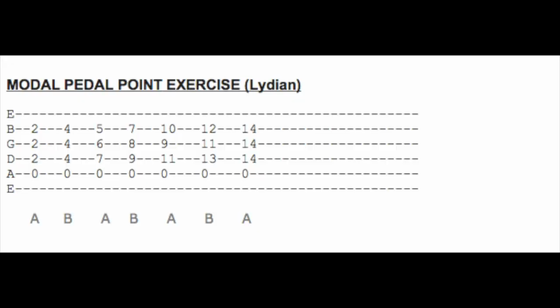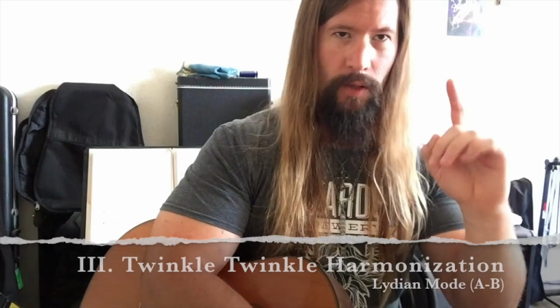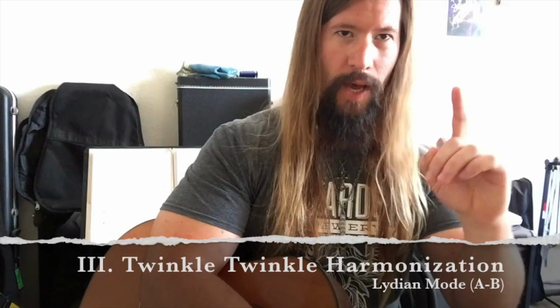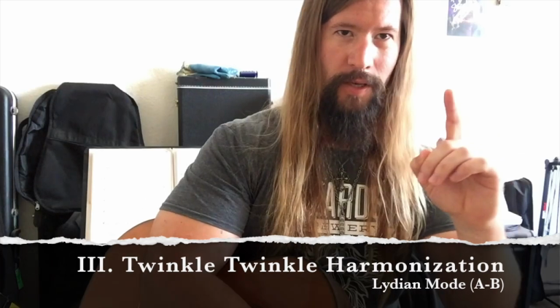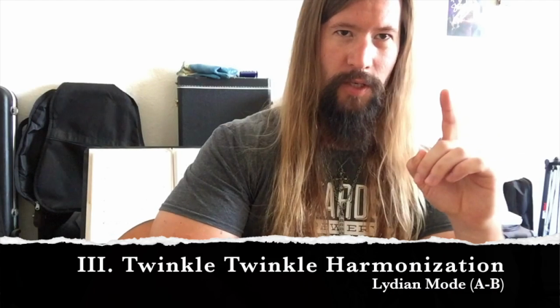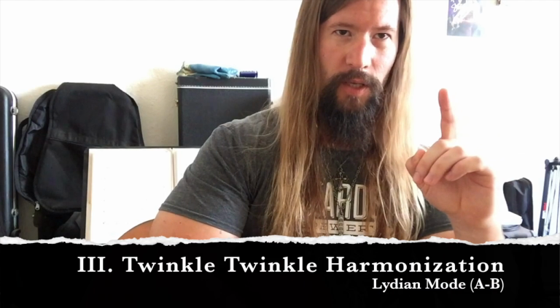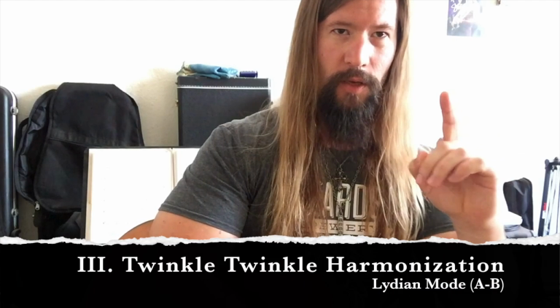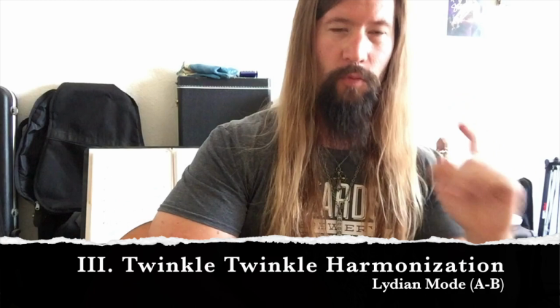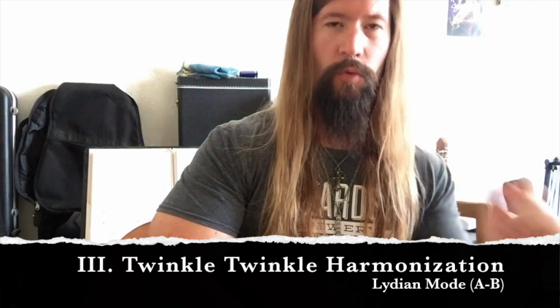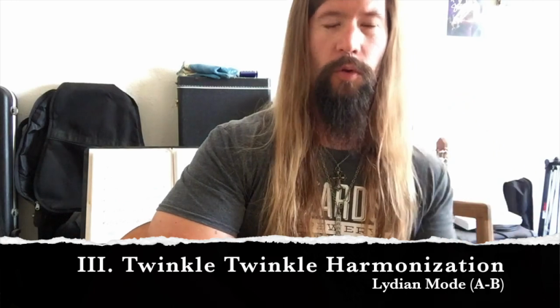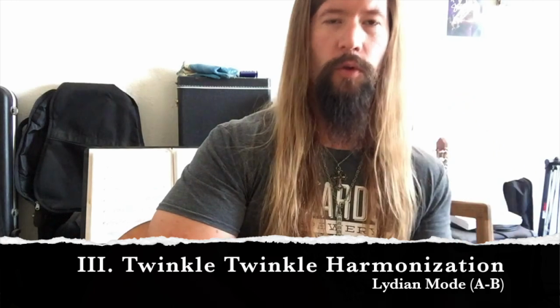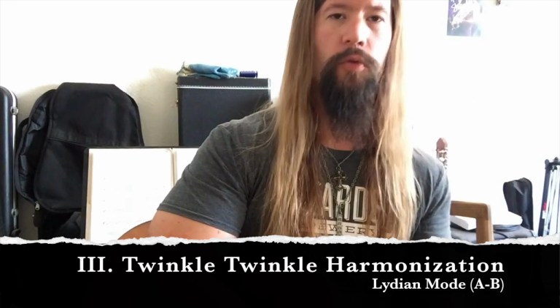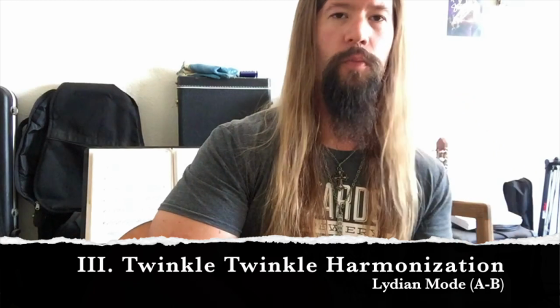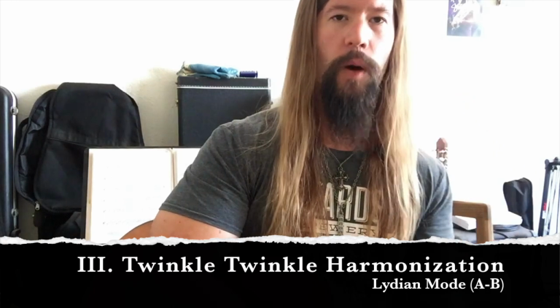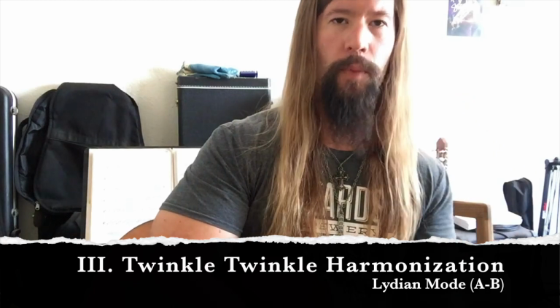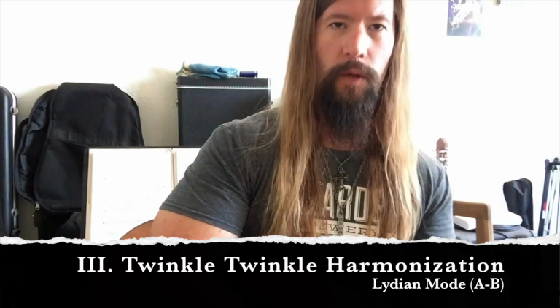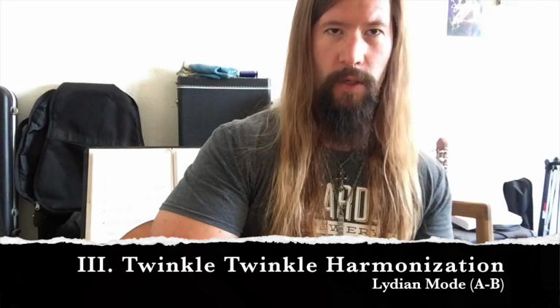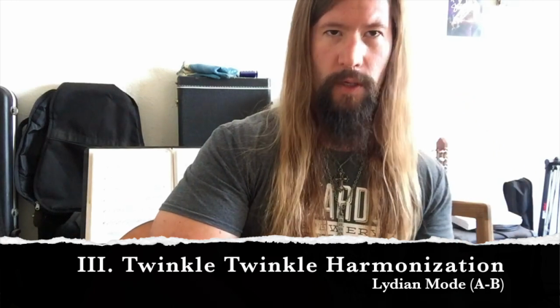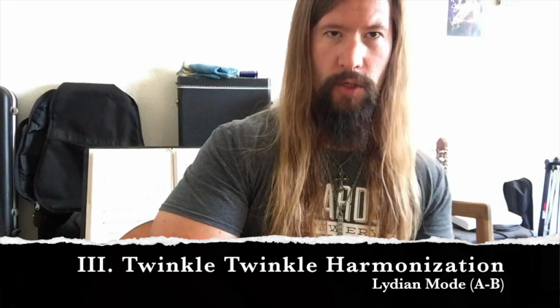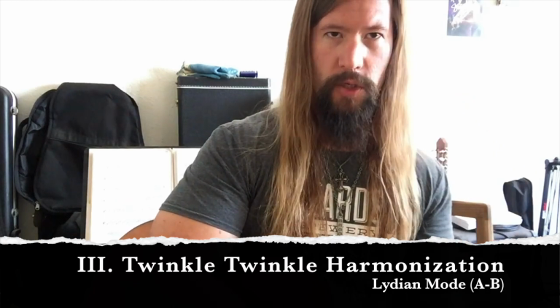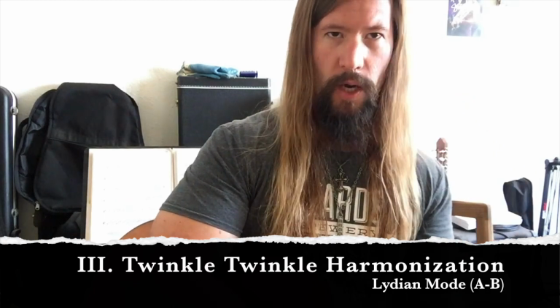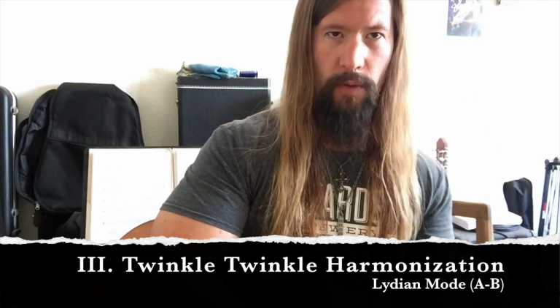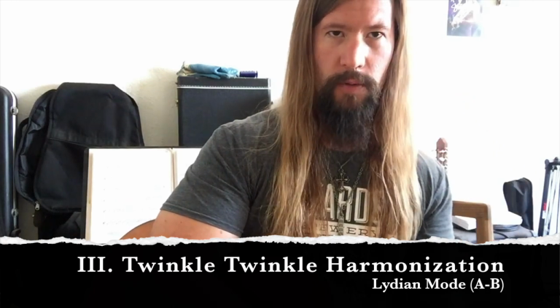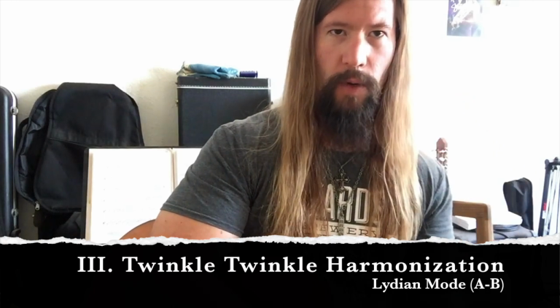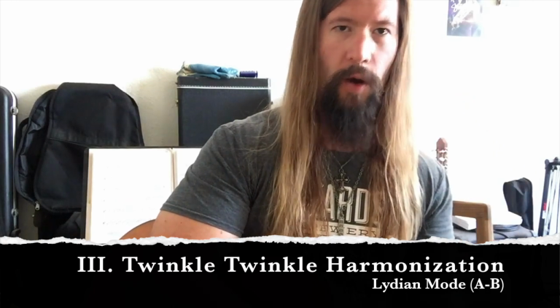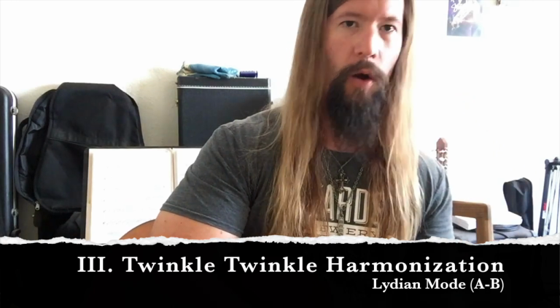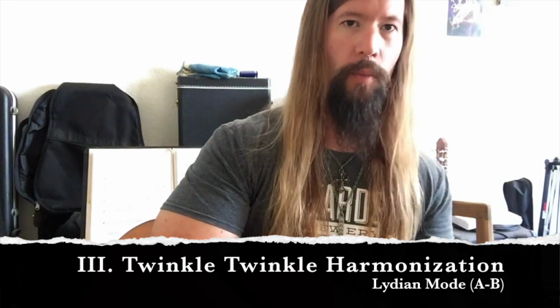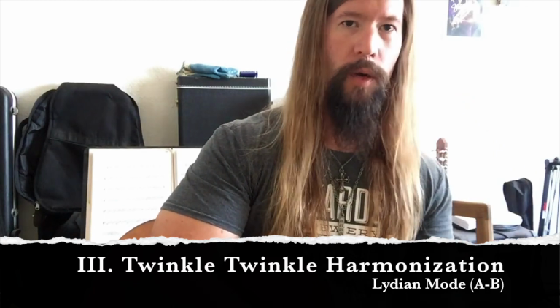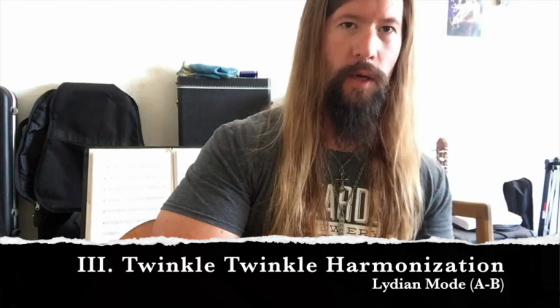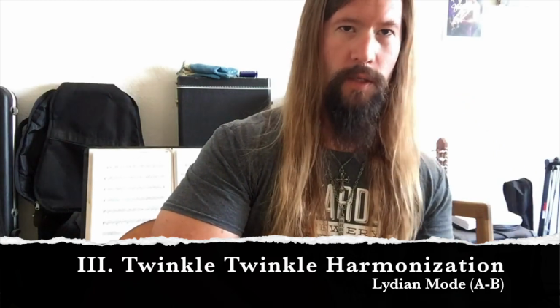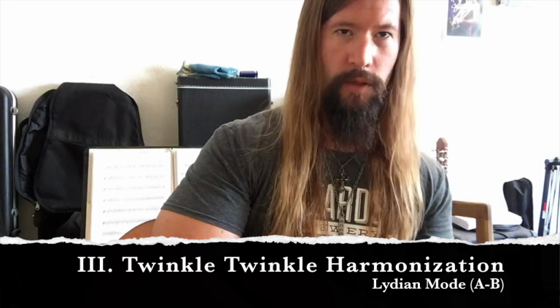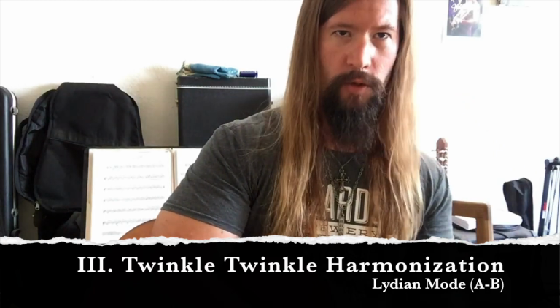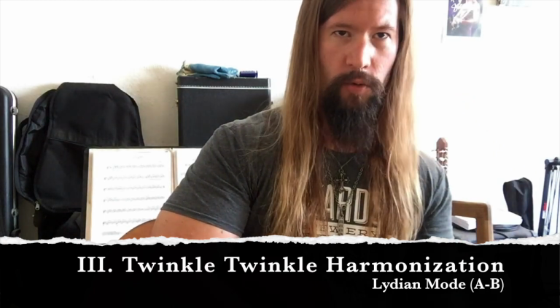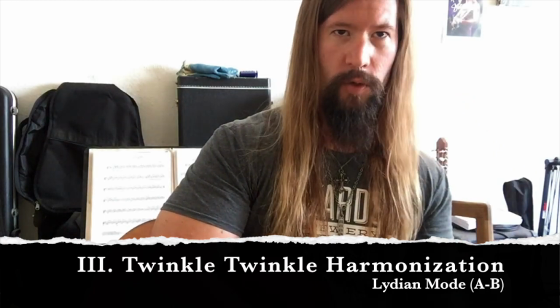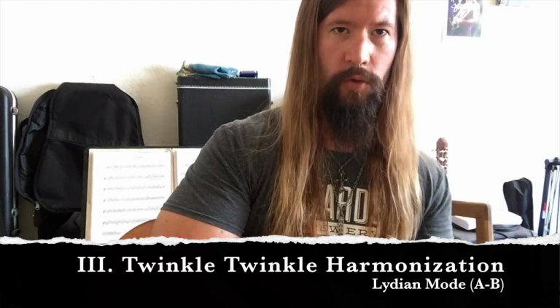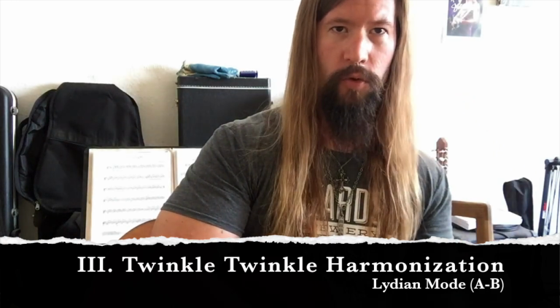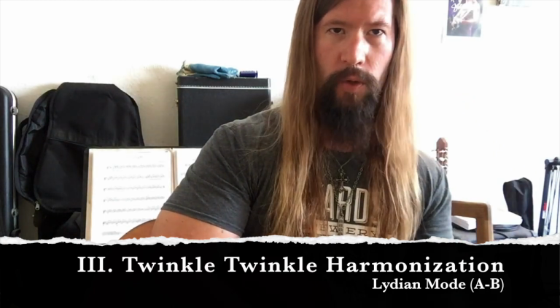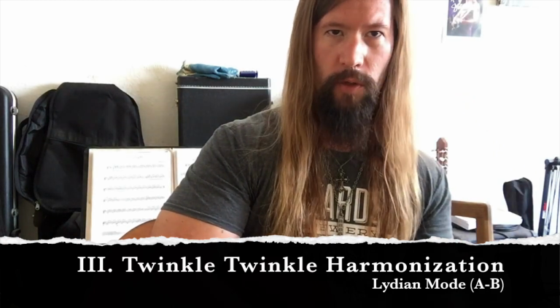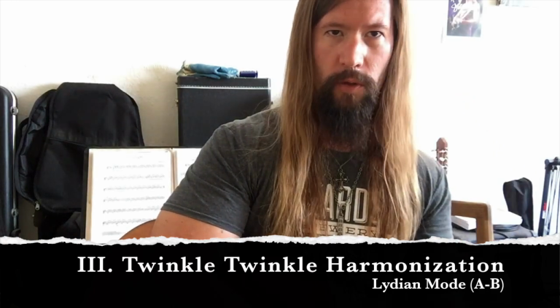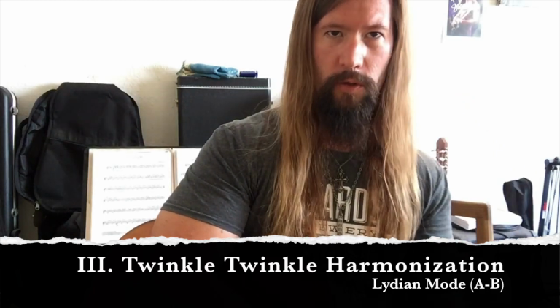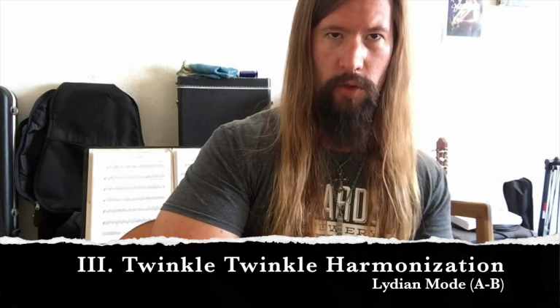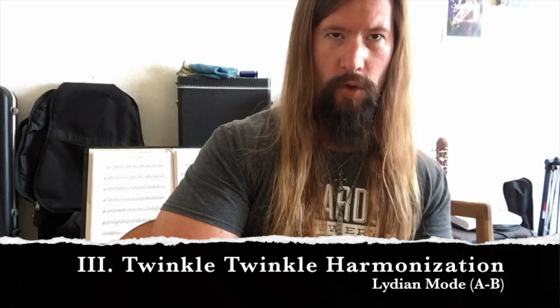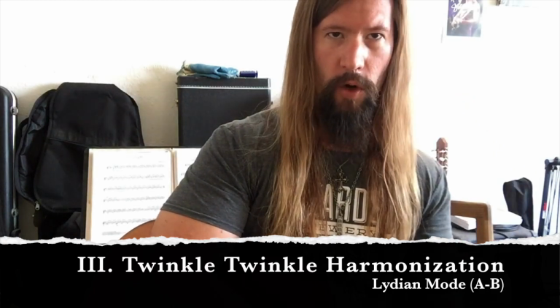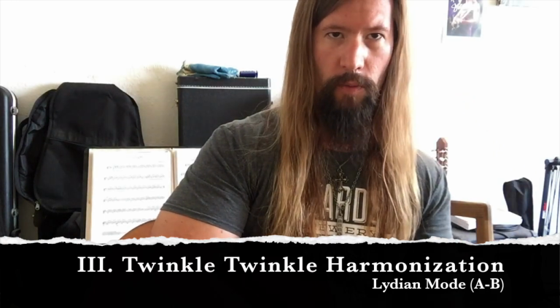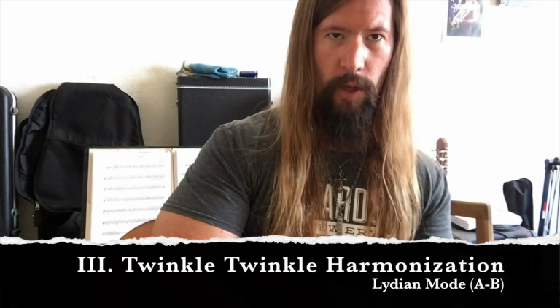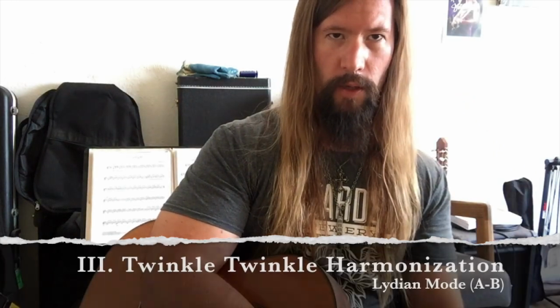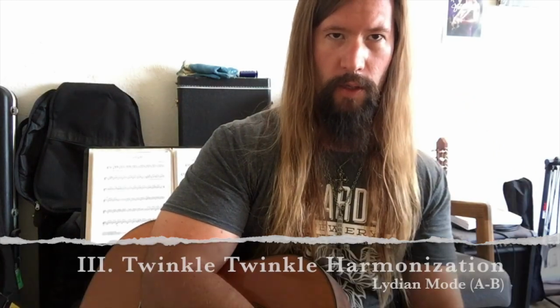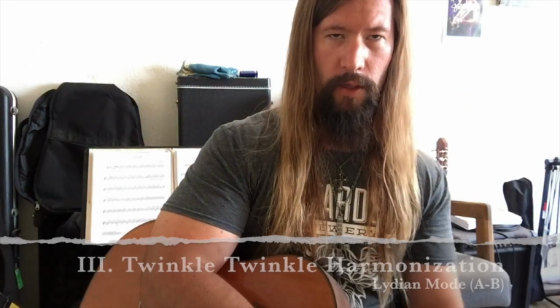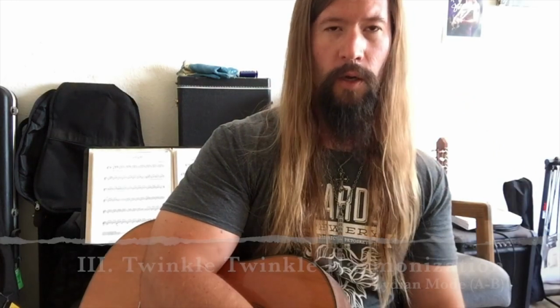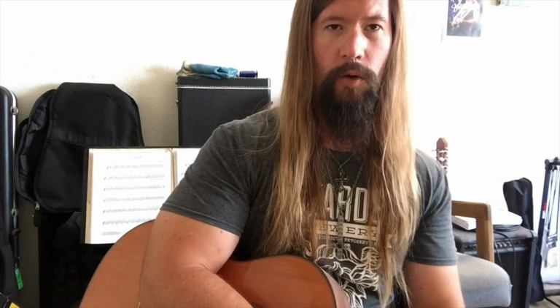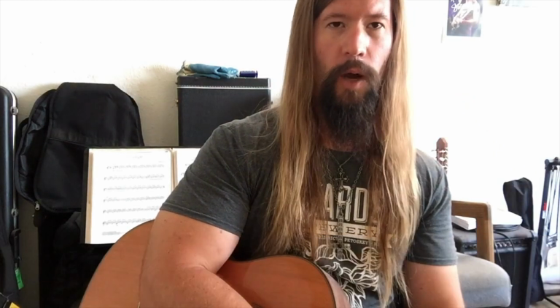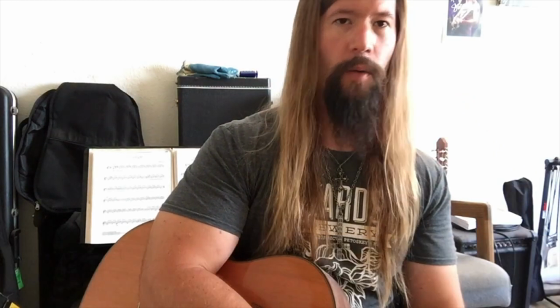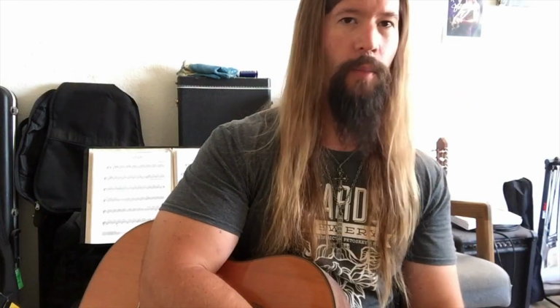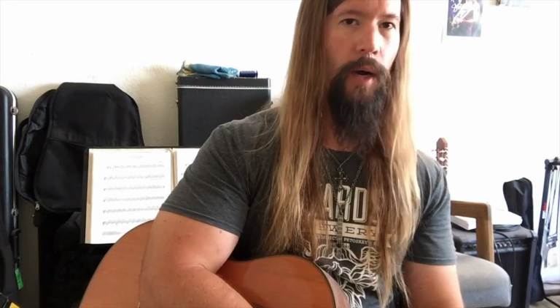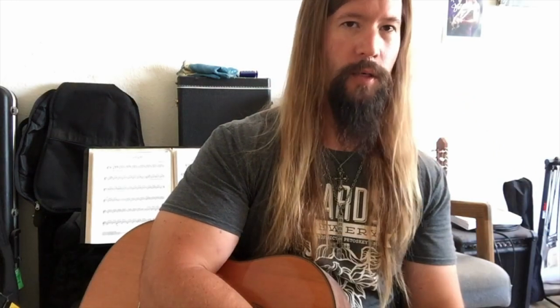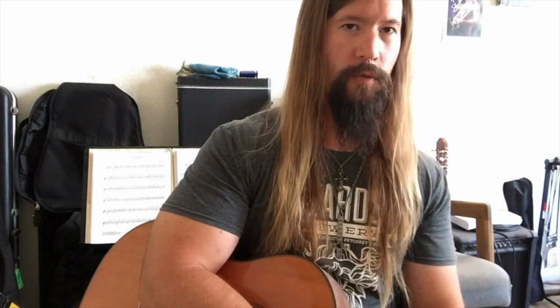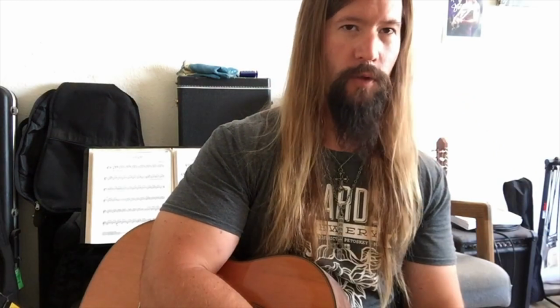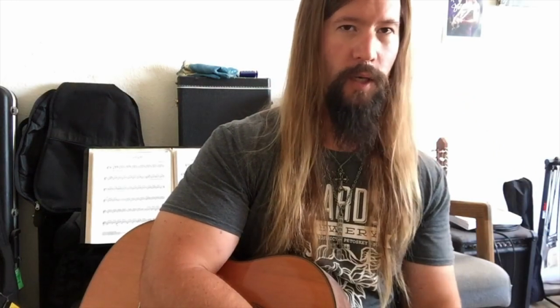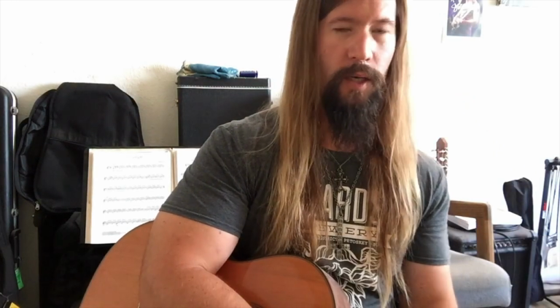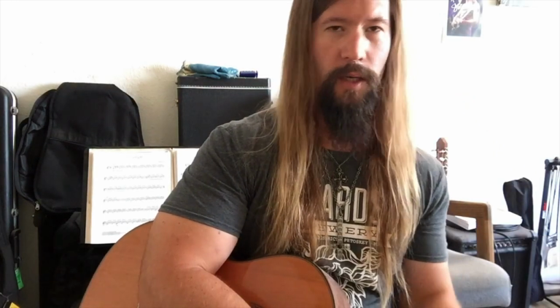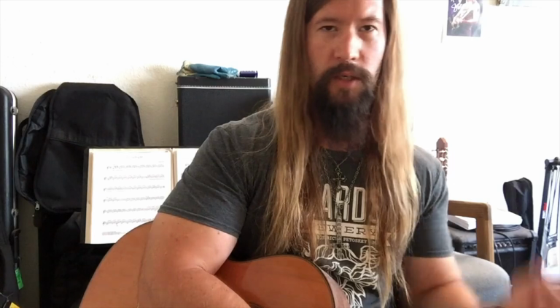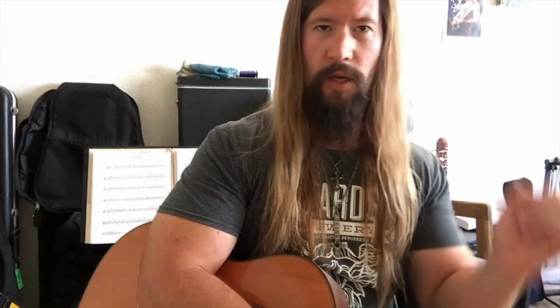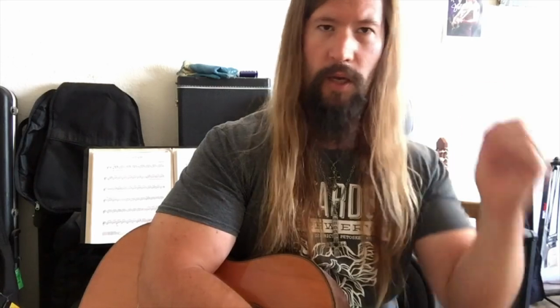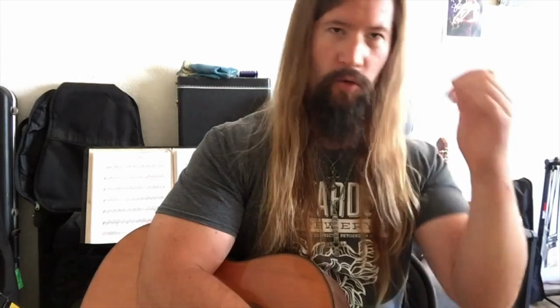Lastly, we'll lube up our Lydian chops by harmonizing the twinkle twinkle little star melody. Grab a box of Kleenex and cry me a river.